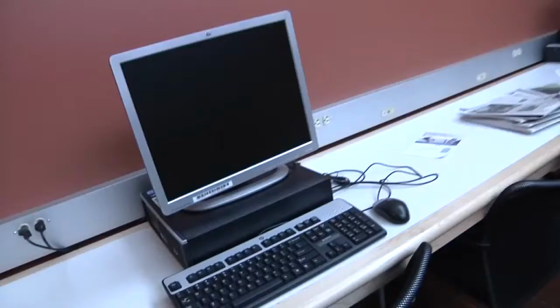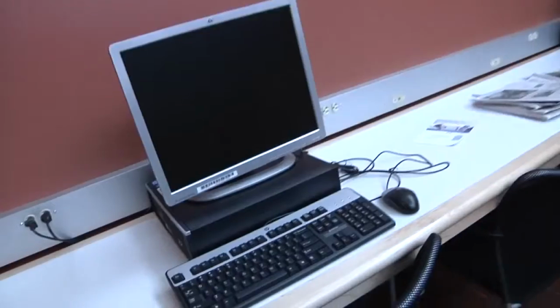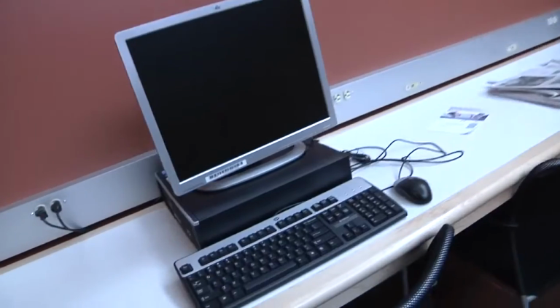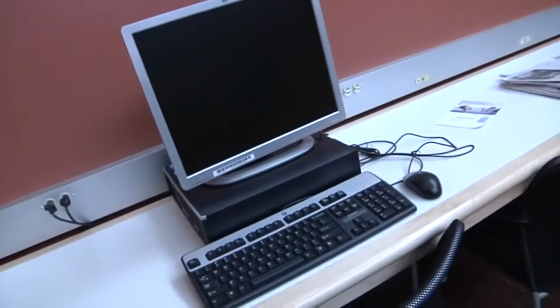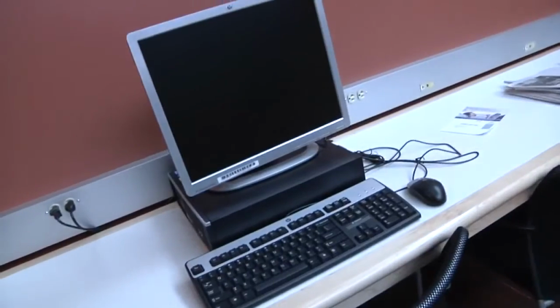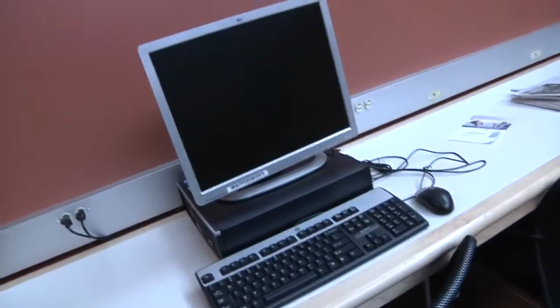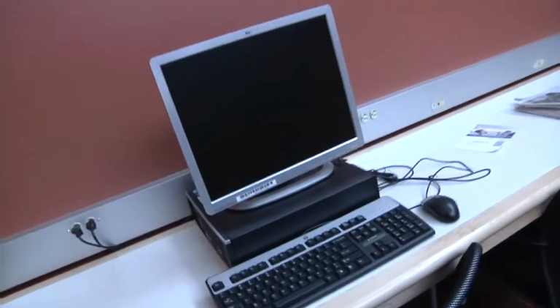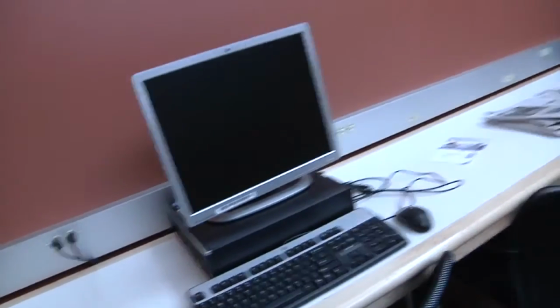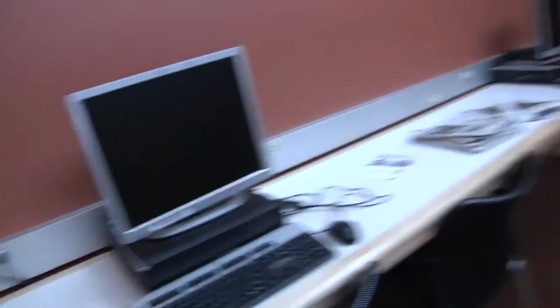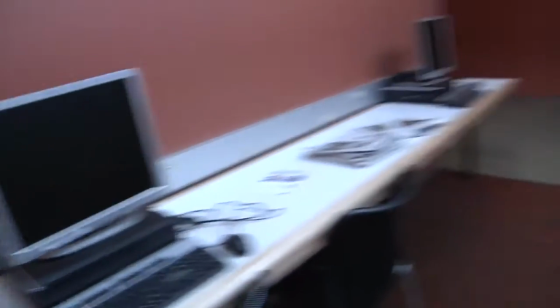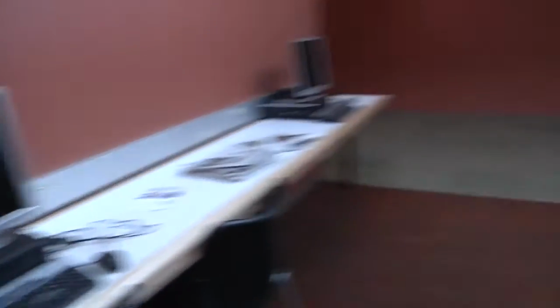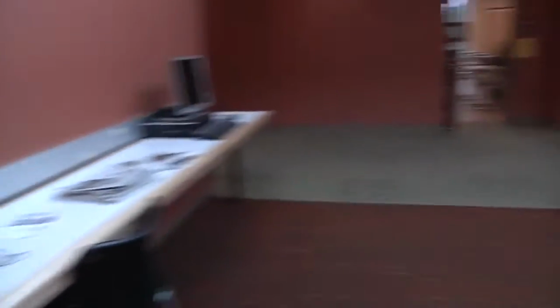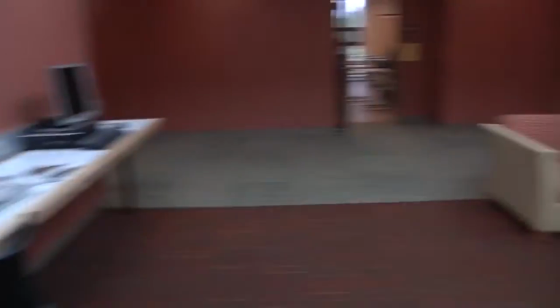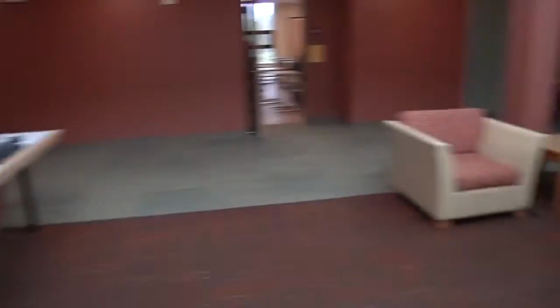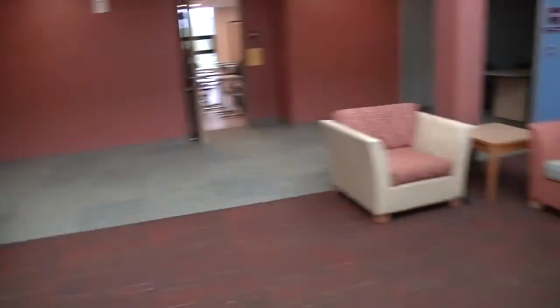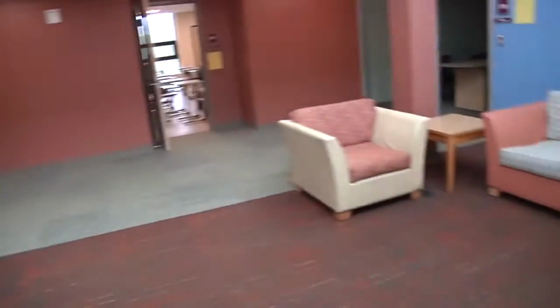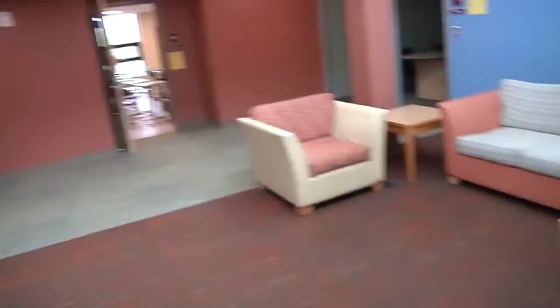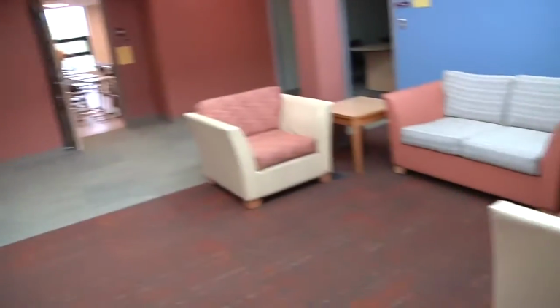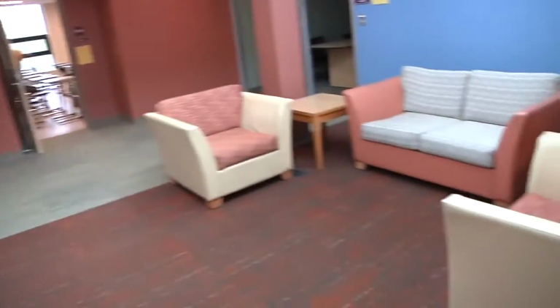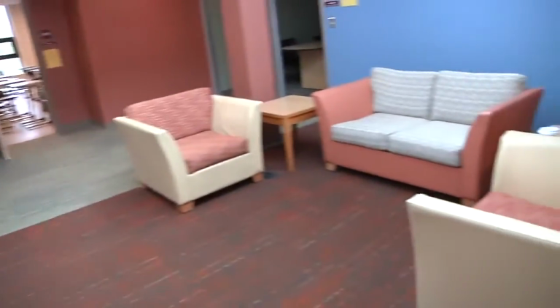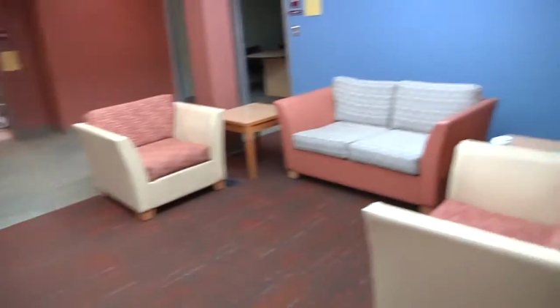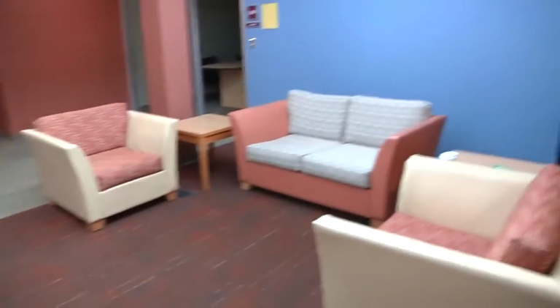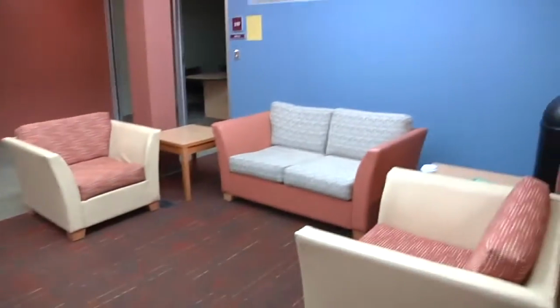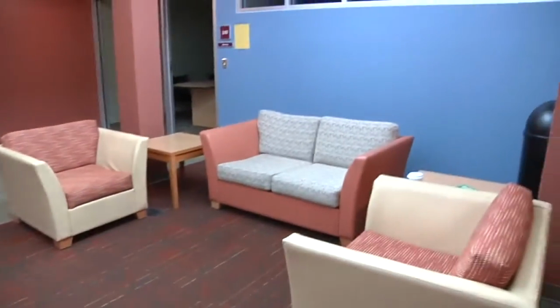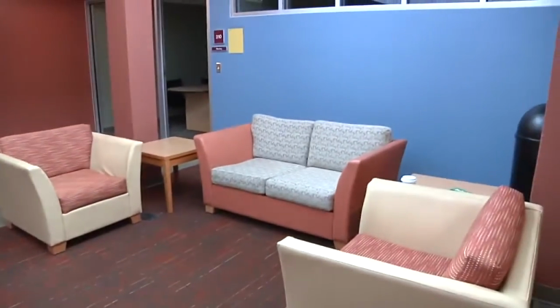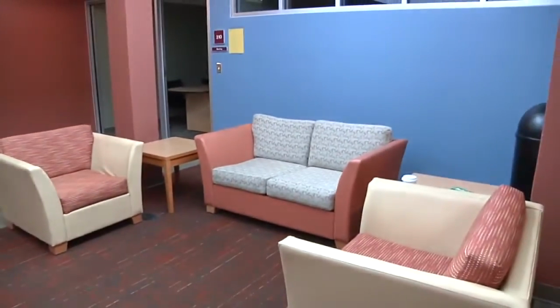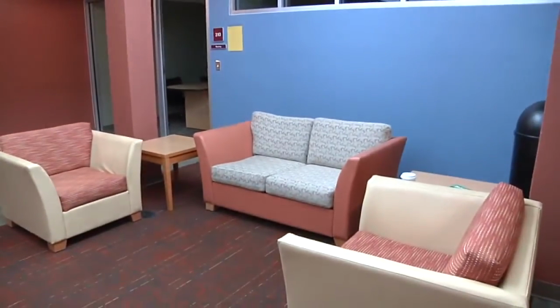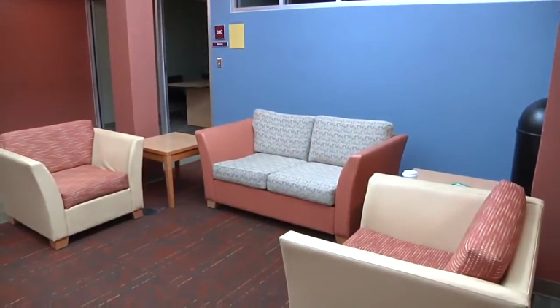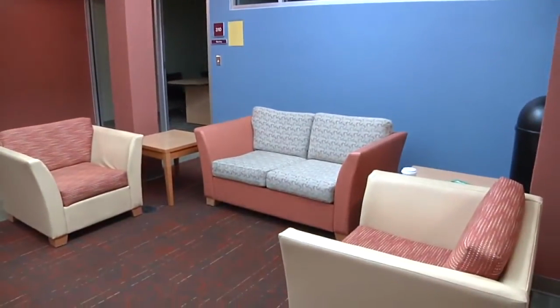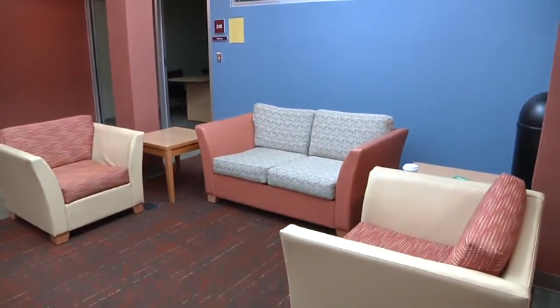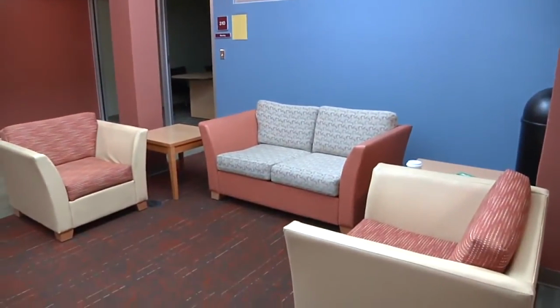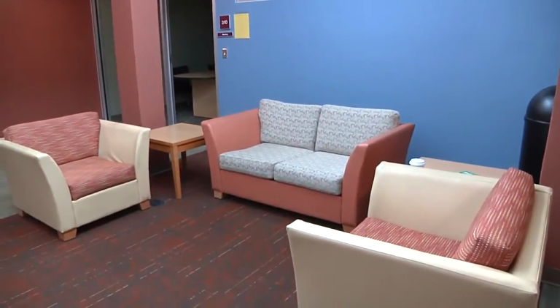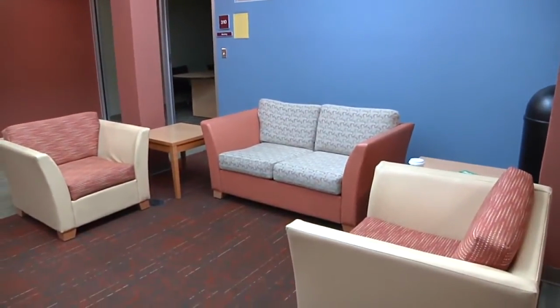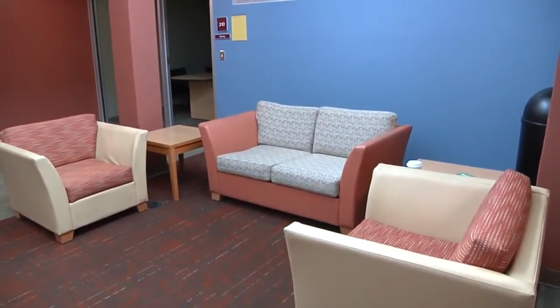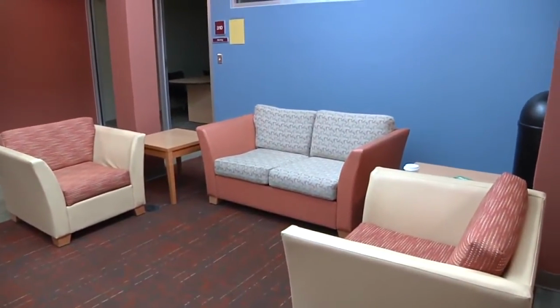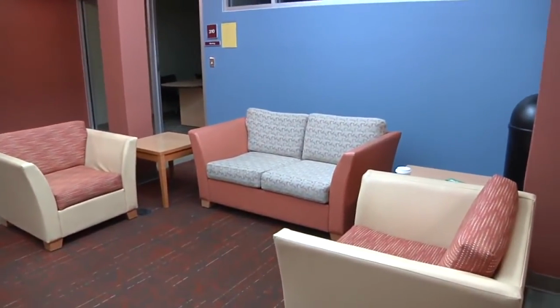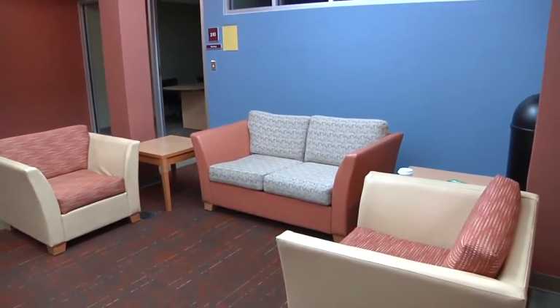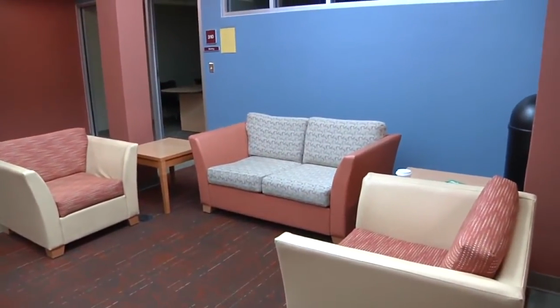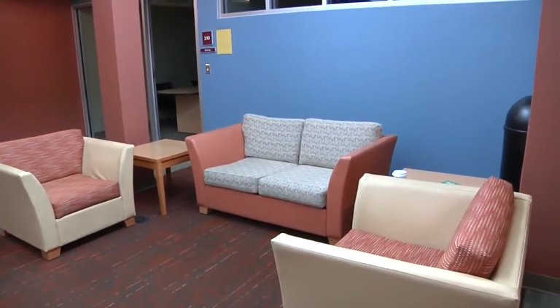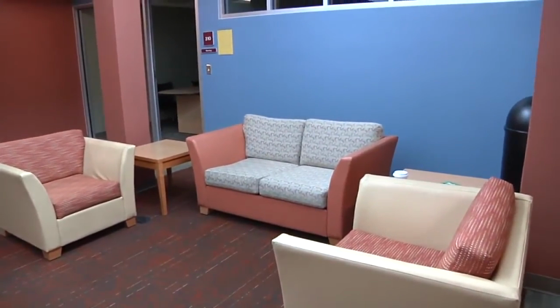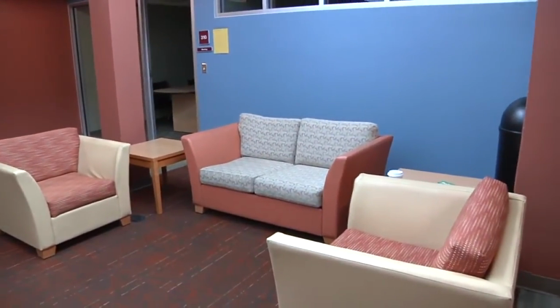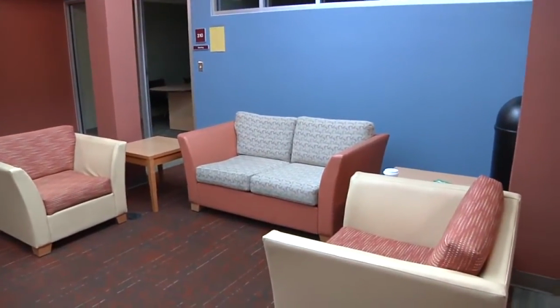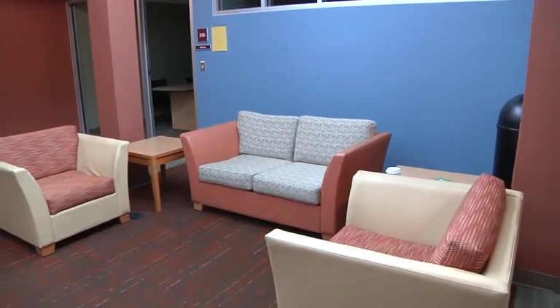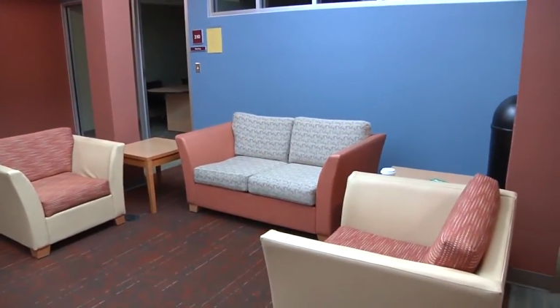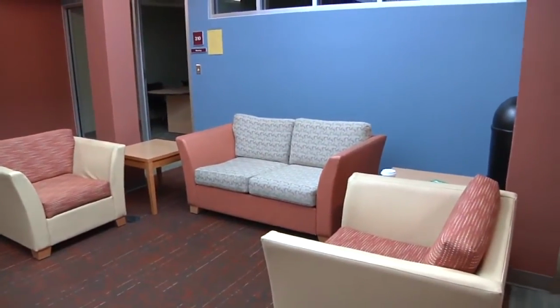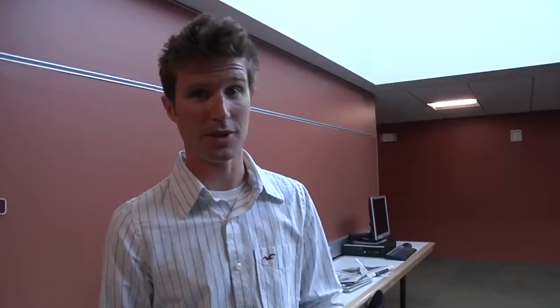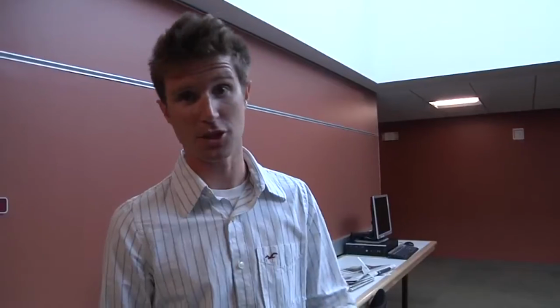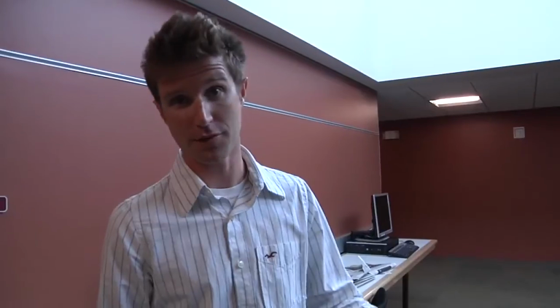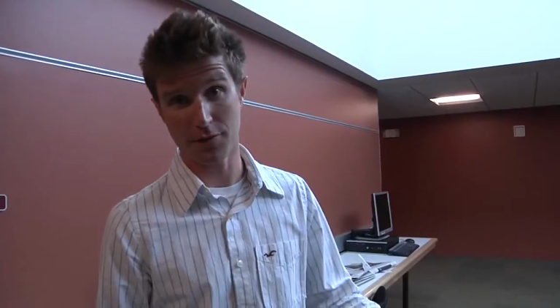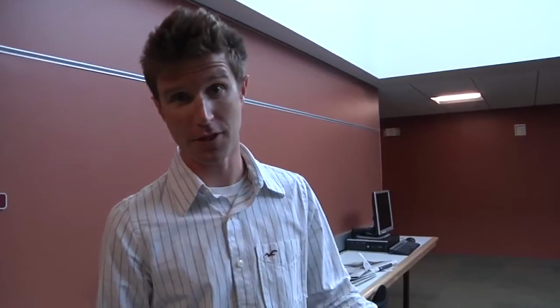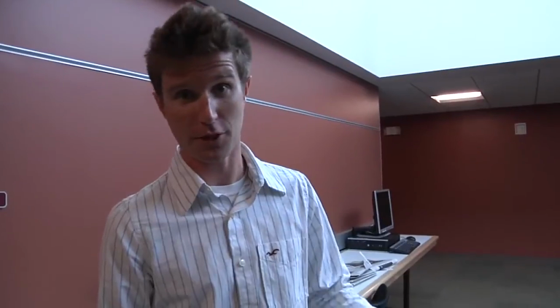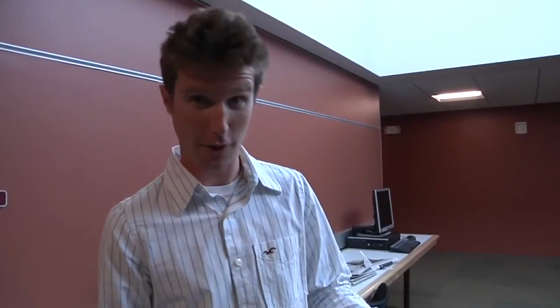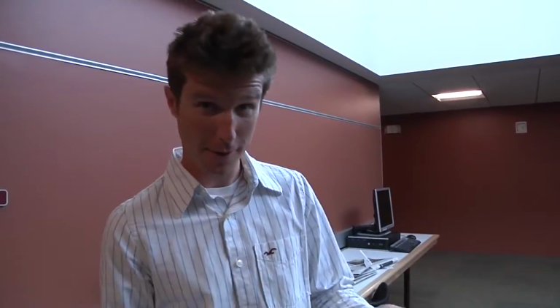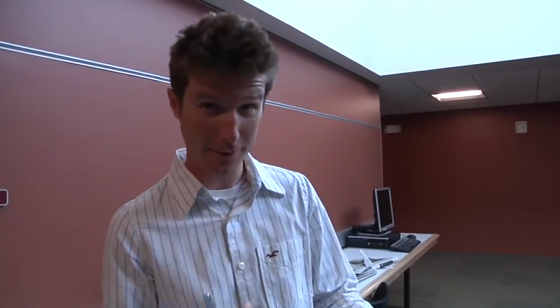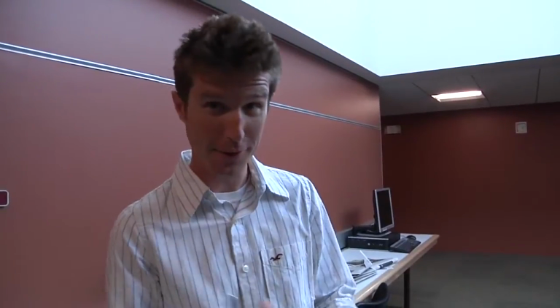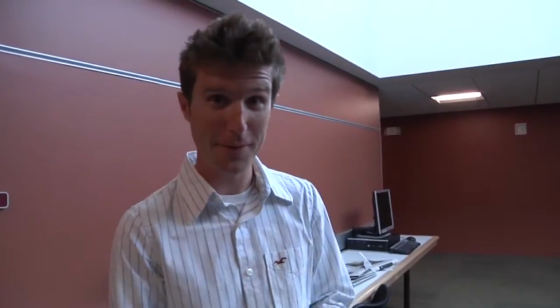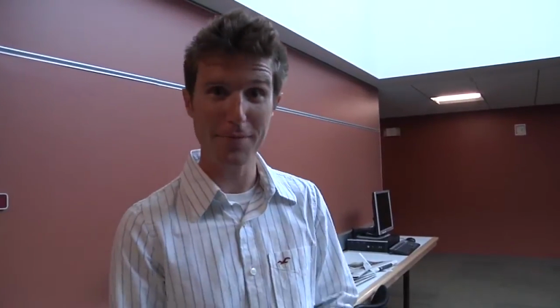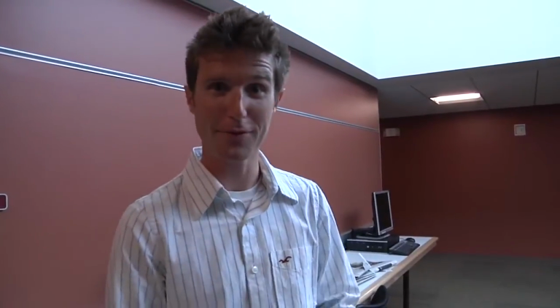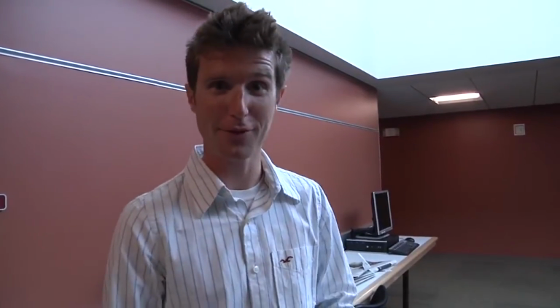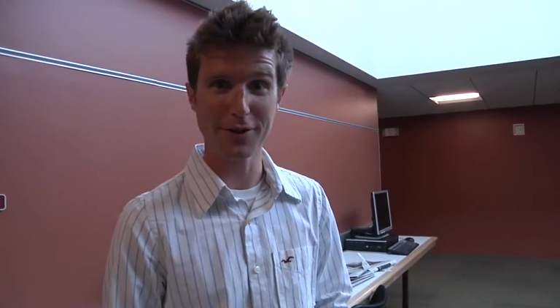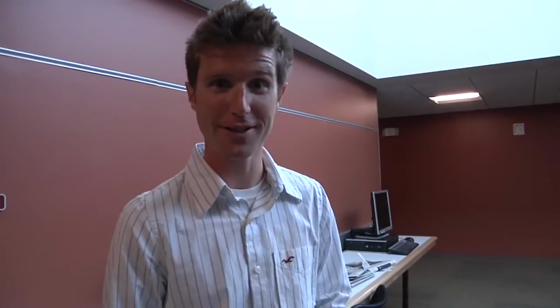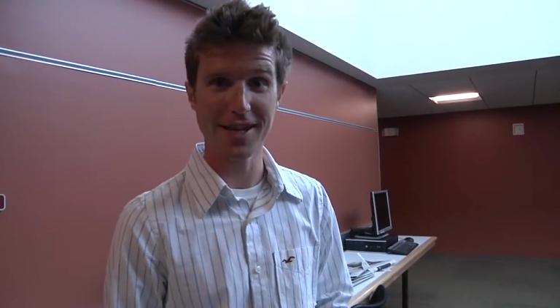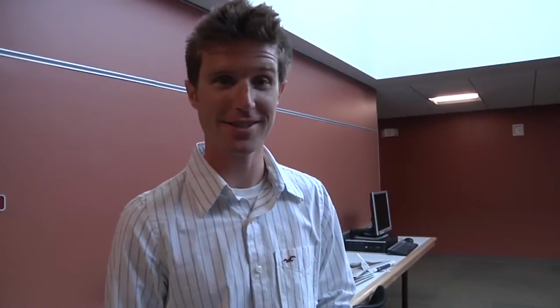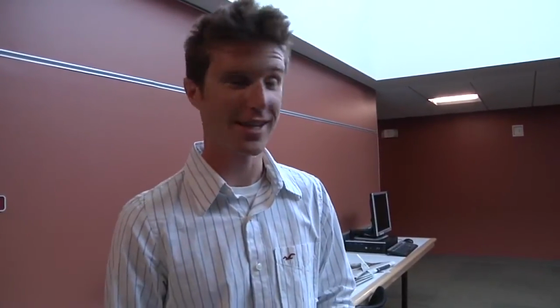This is one of the new common spaces available with the Bentley renovation. It's a great area to come and study, especially if you need to cram a little bit before a test.